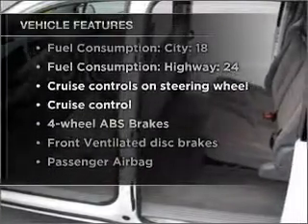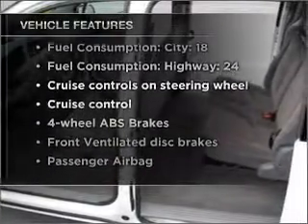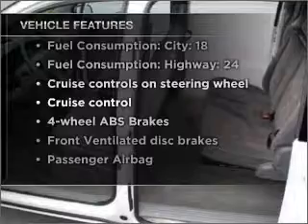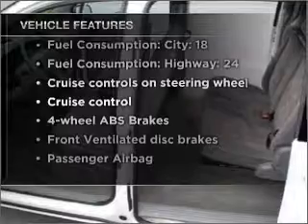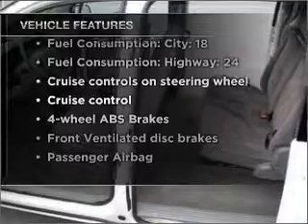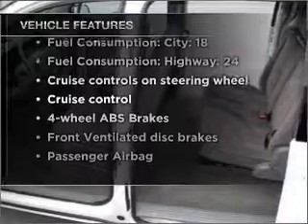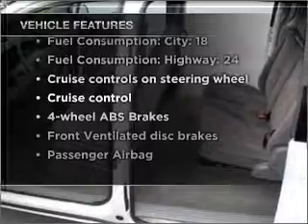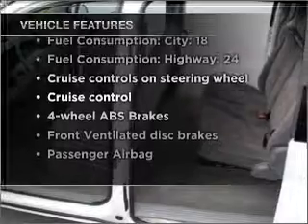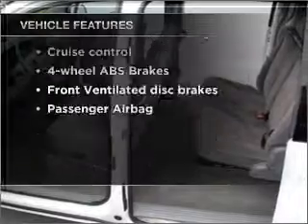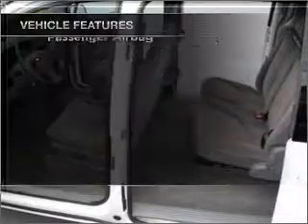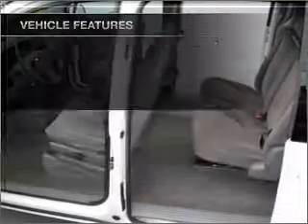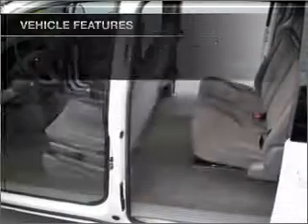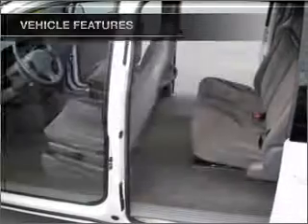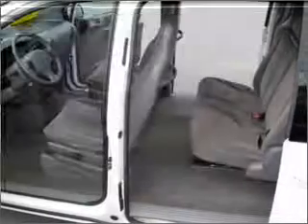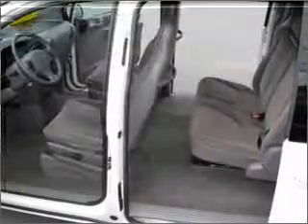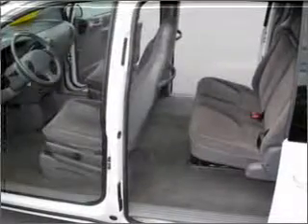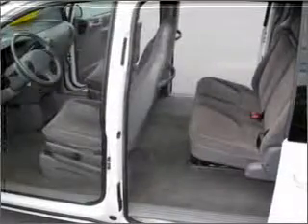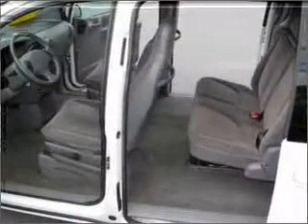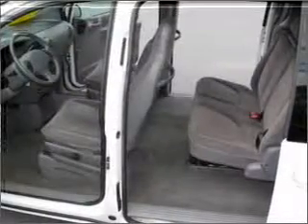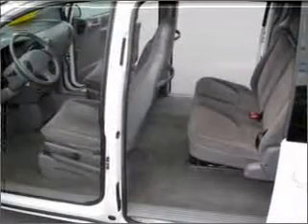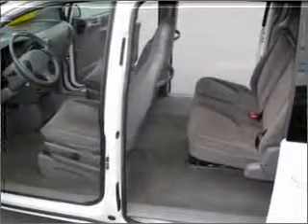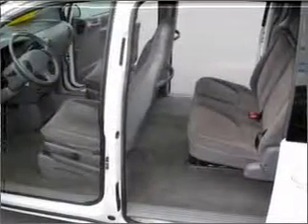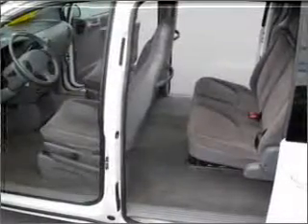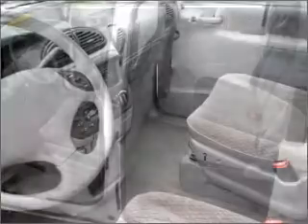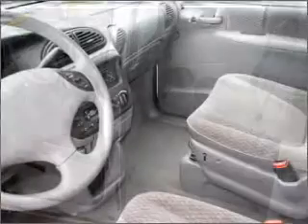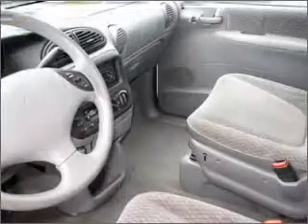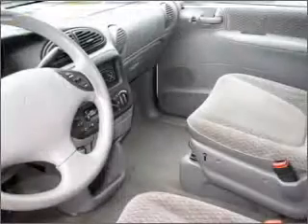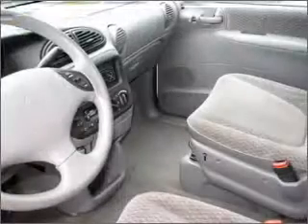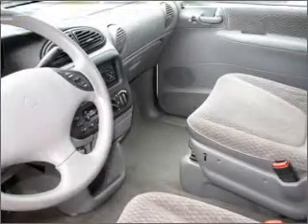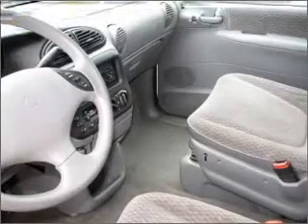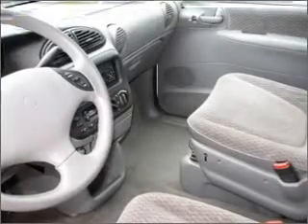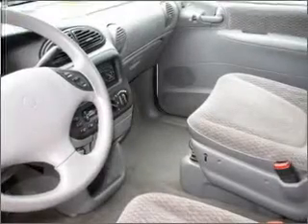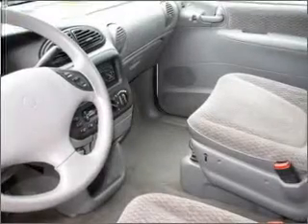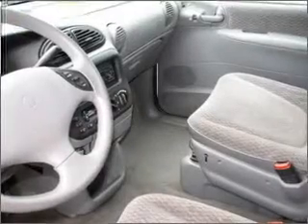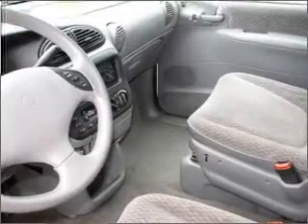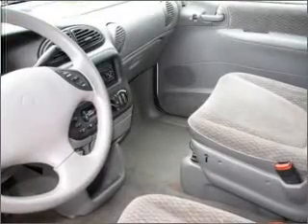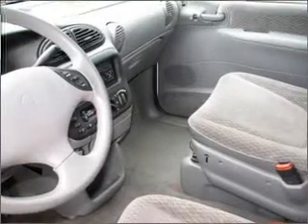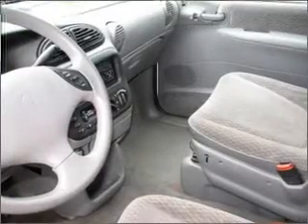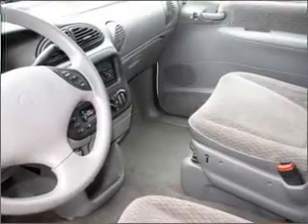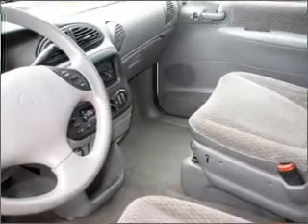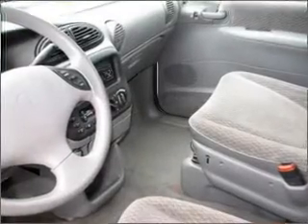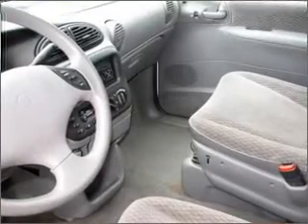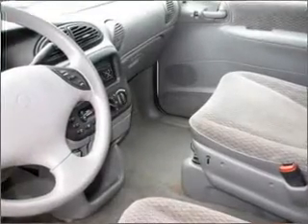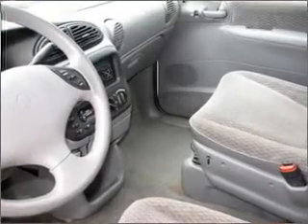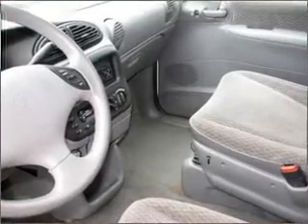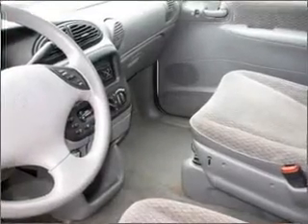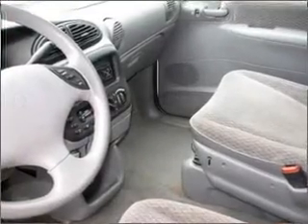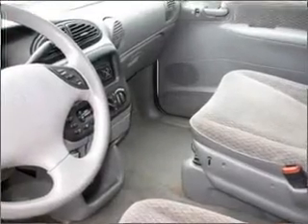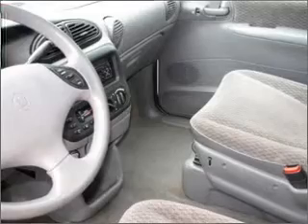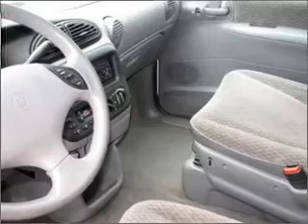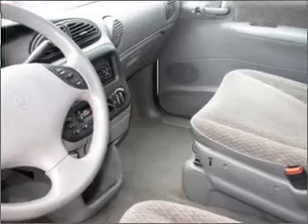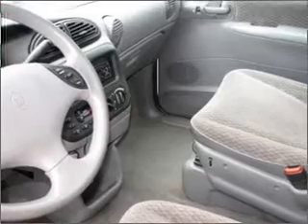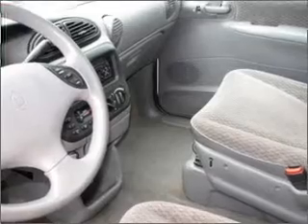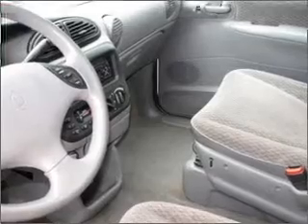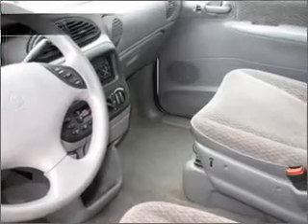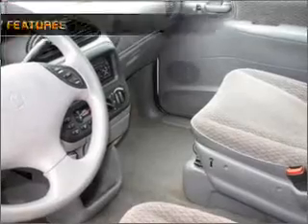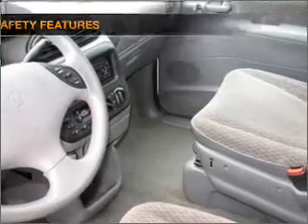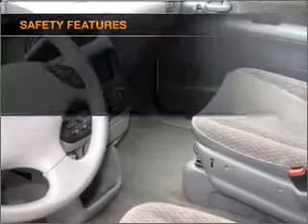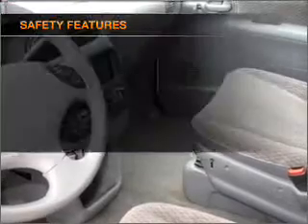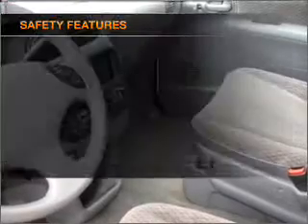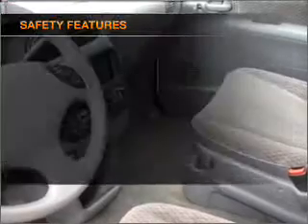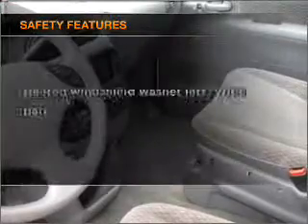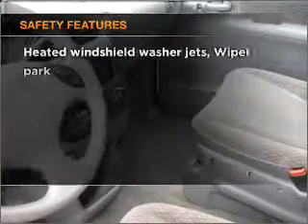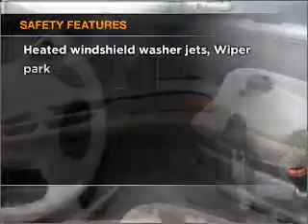Power steering, cruise control, power mirrors, an AM-FM stereo, an adjustable tilt steering wheel. And for your peace of mind, the following safety equipment is included.